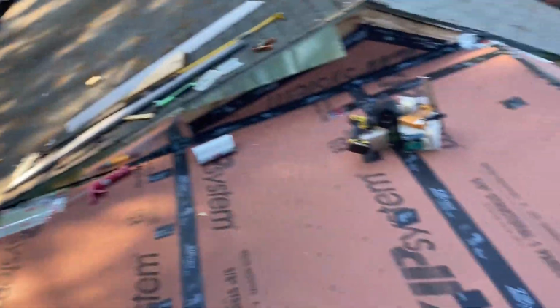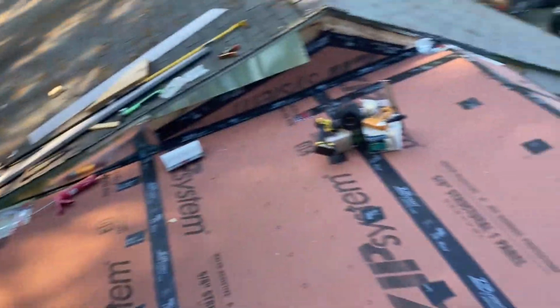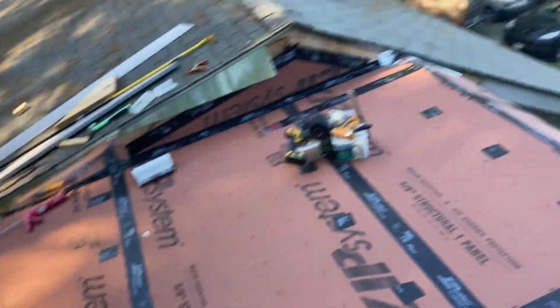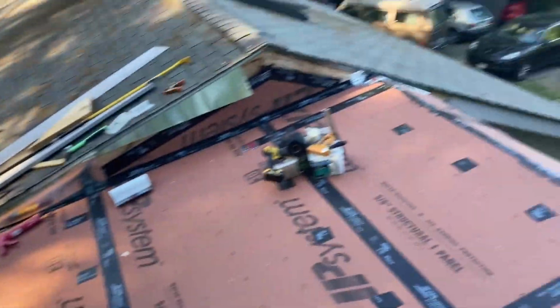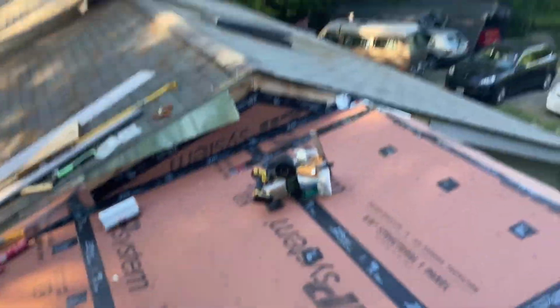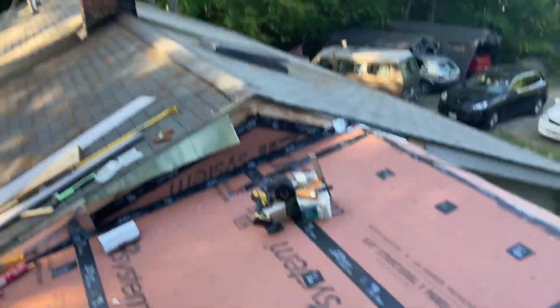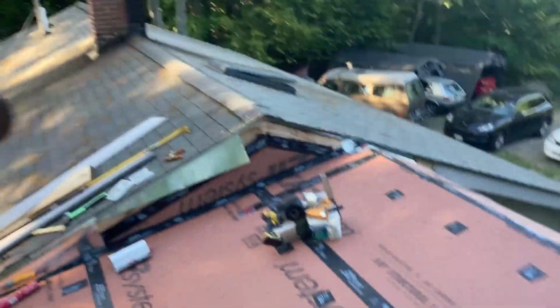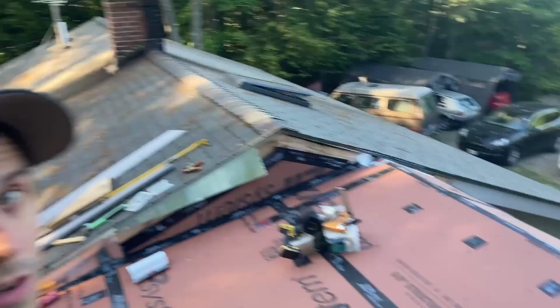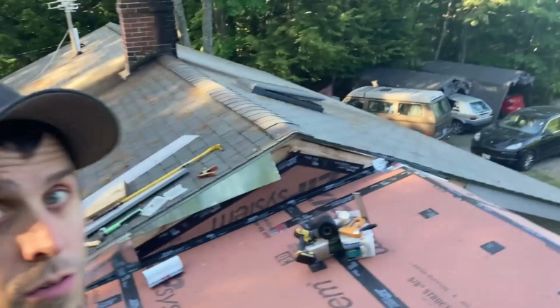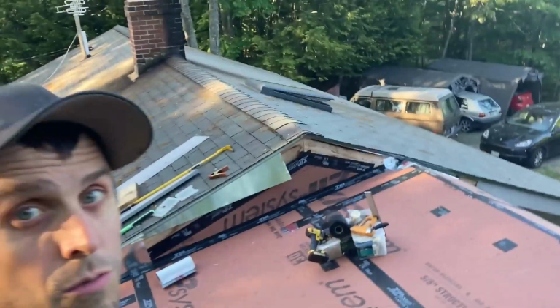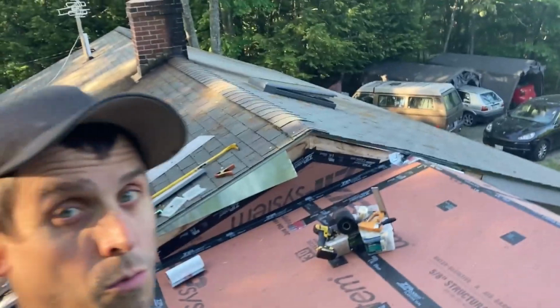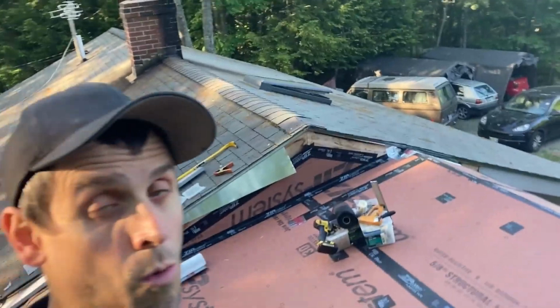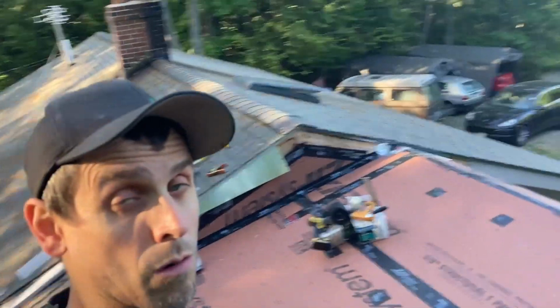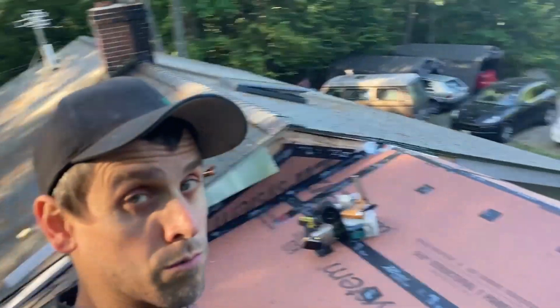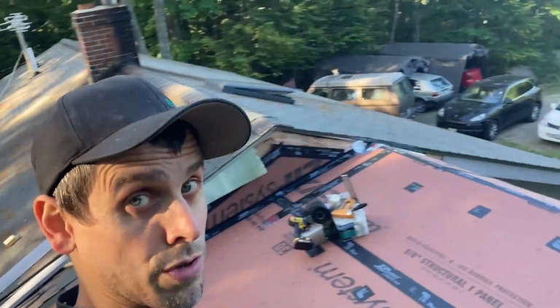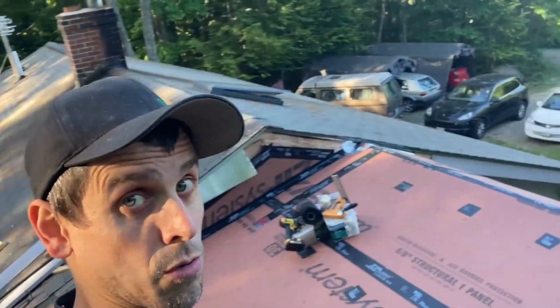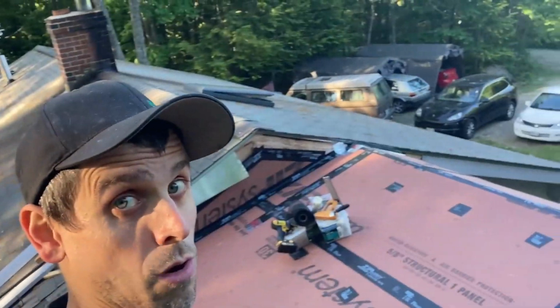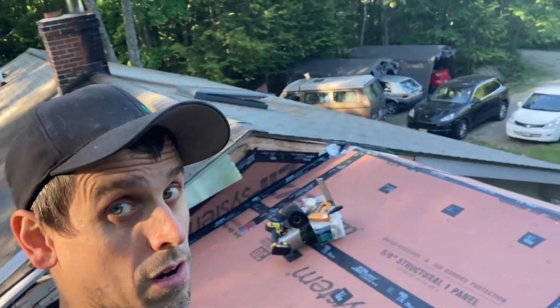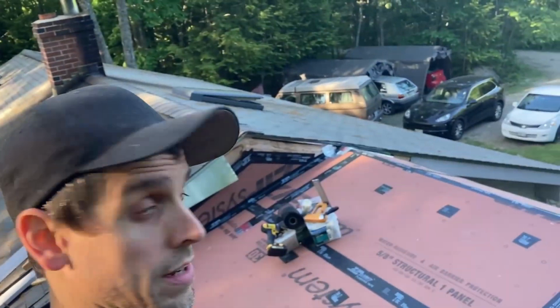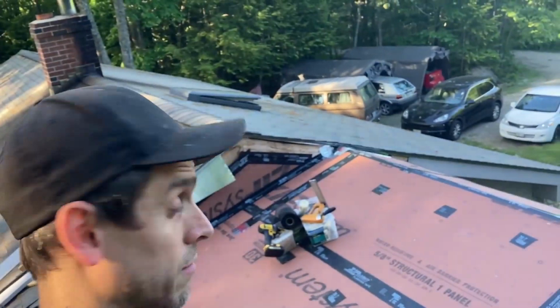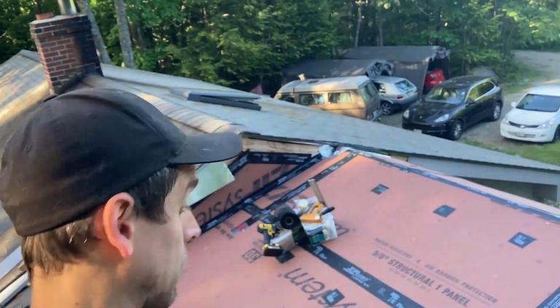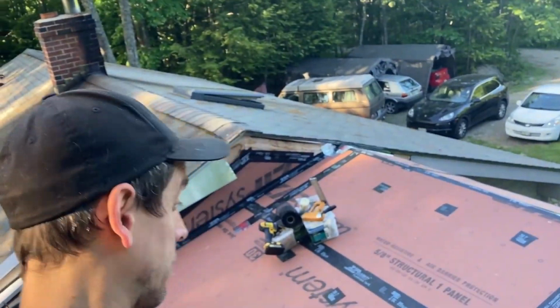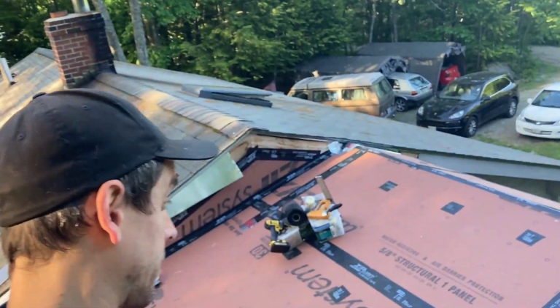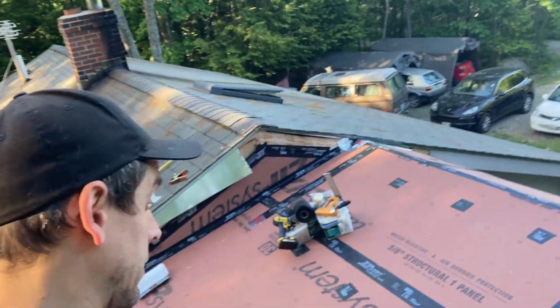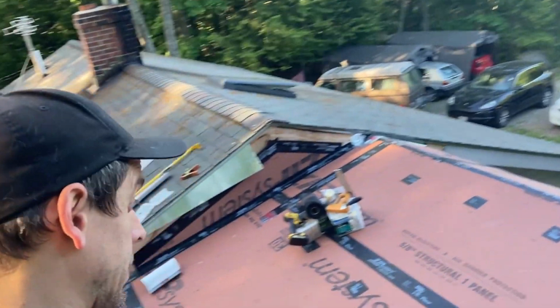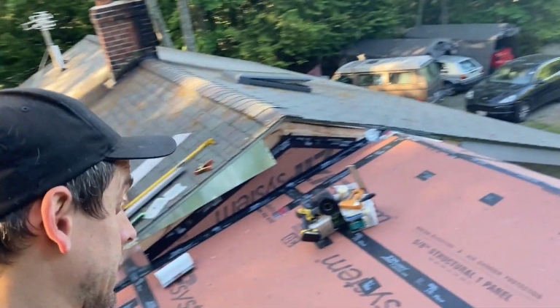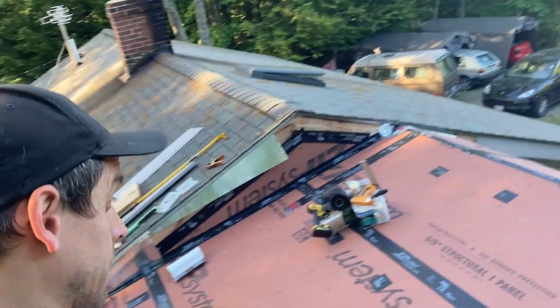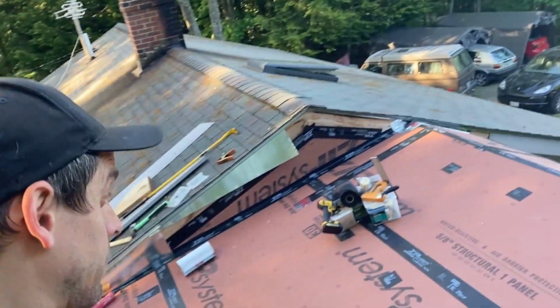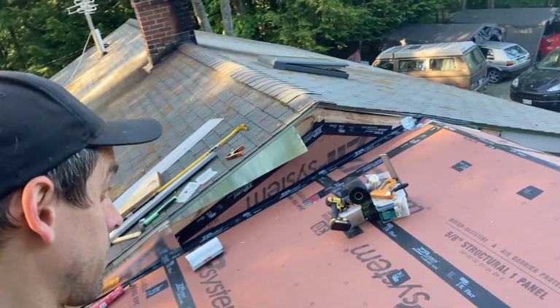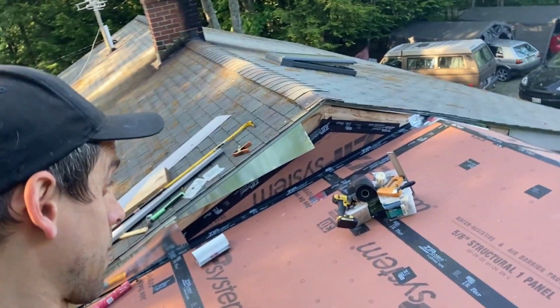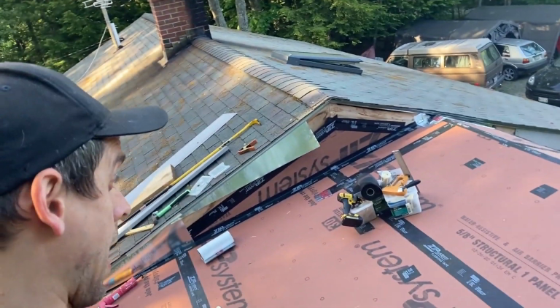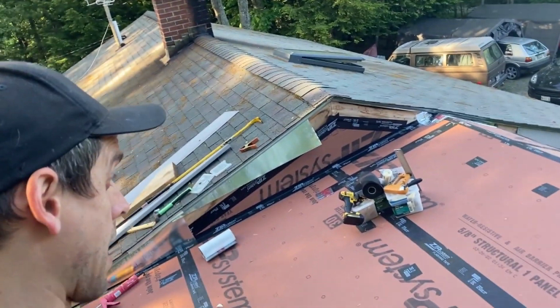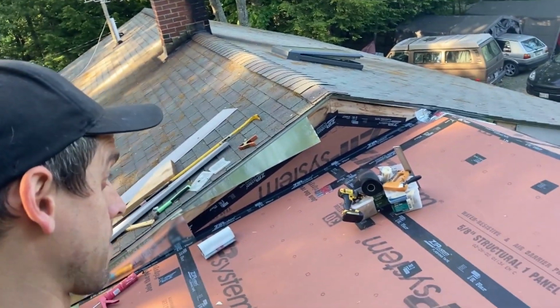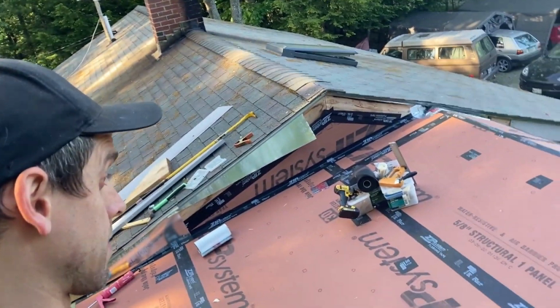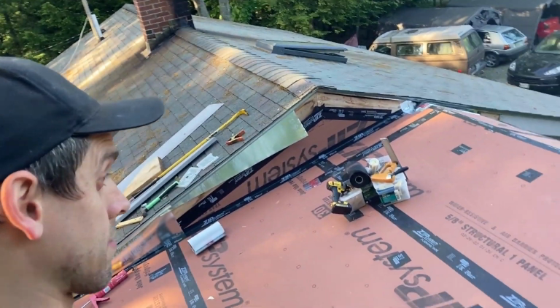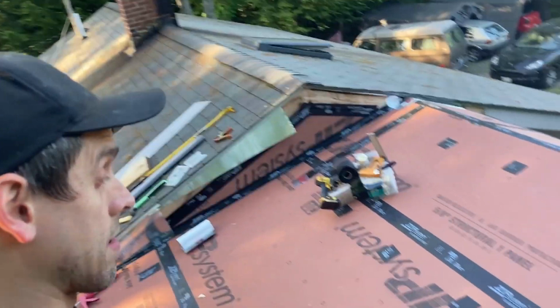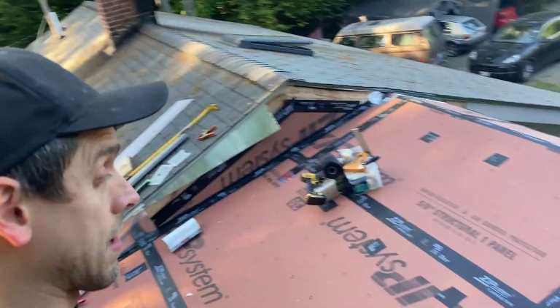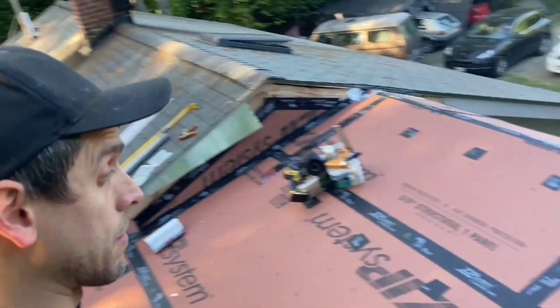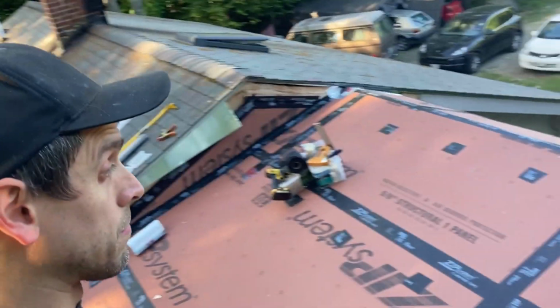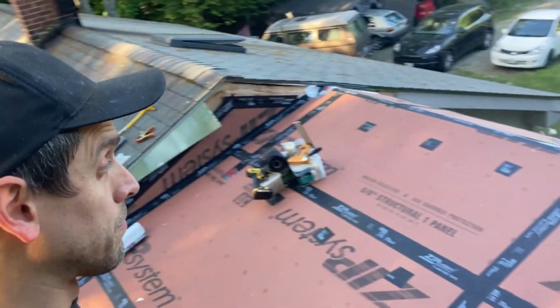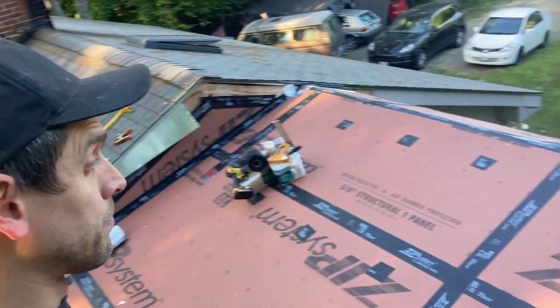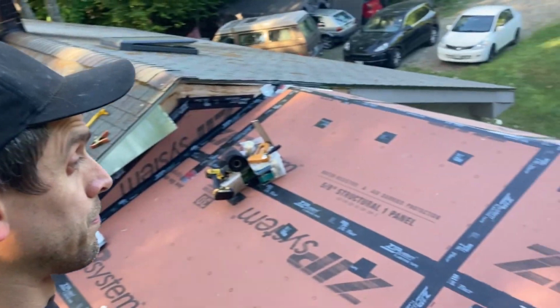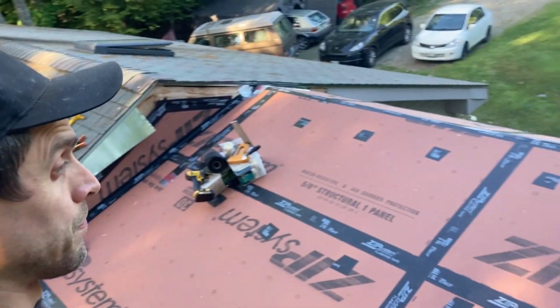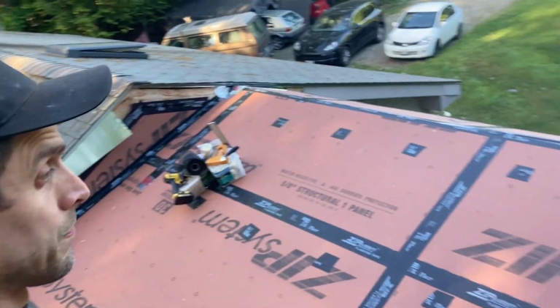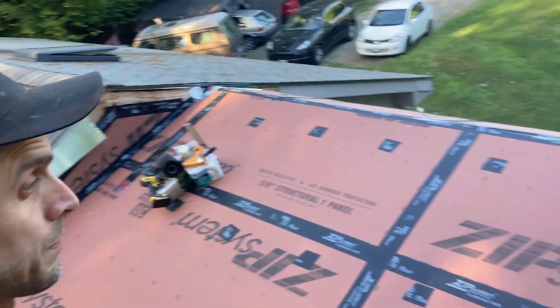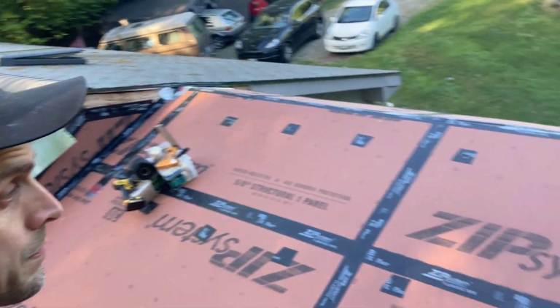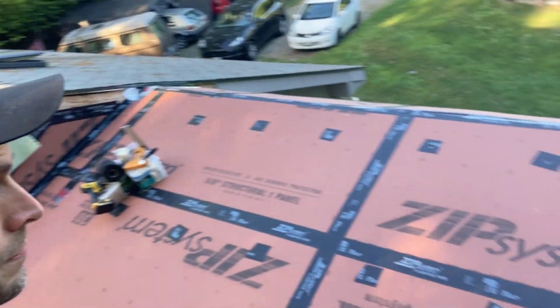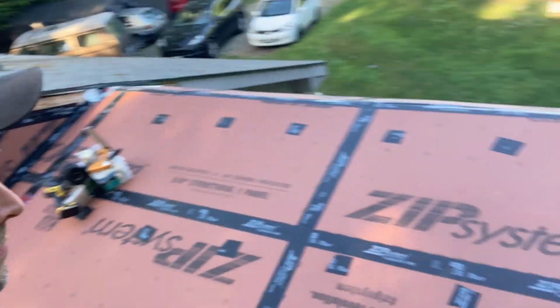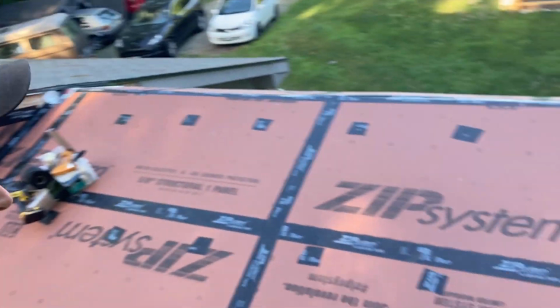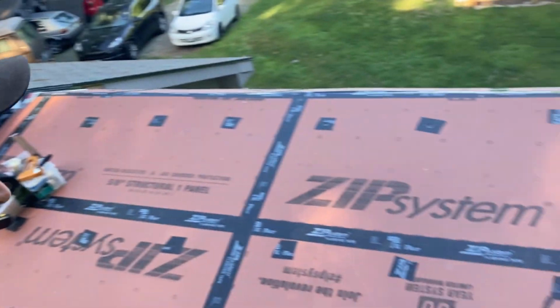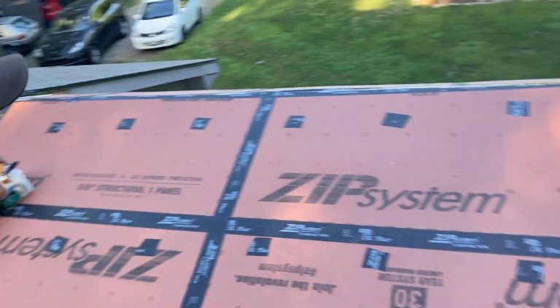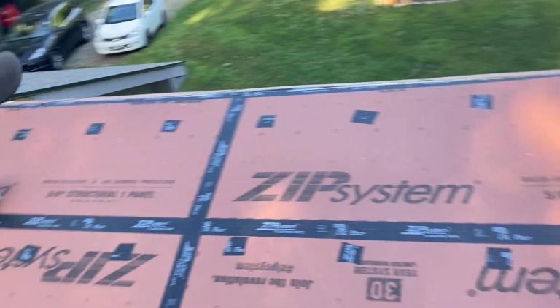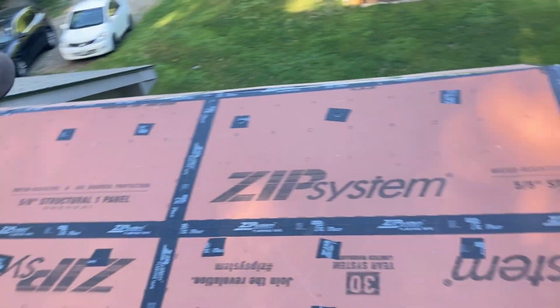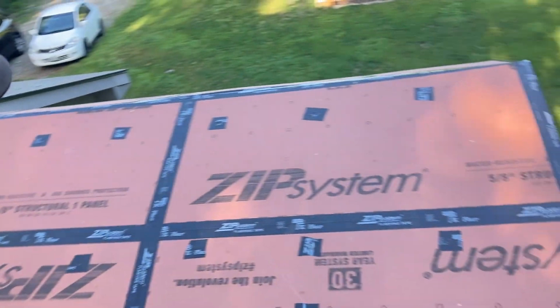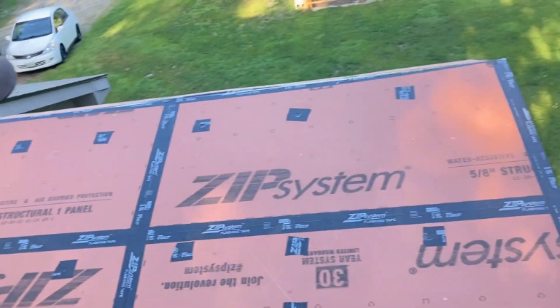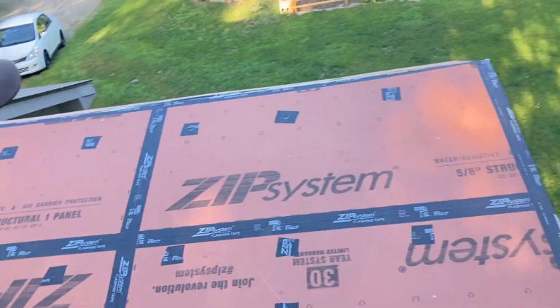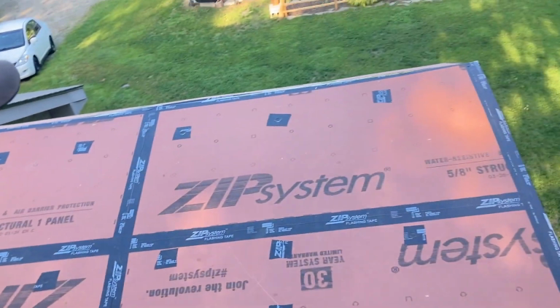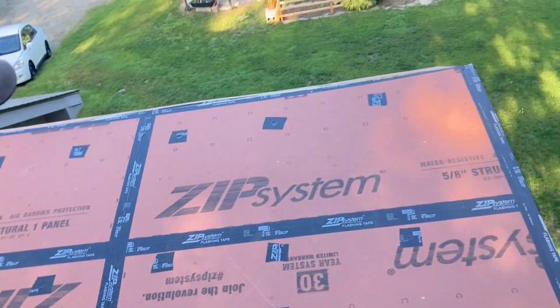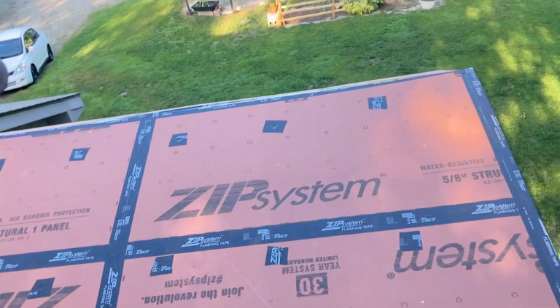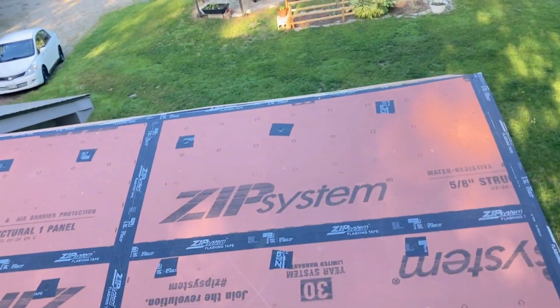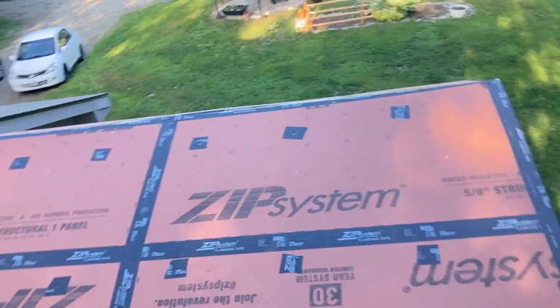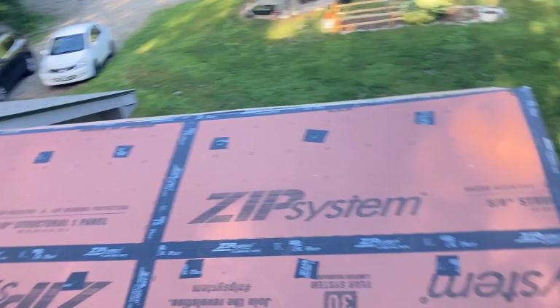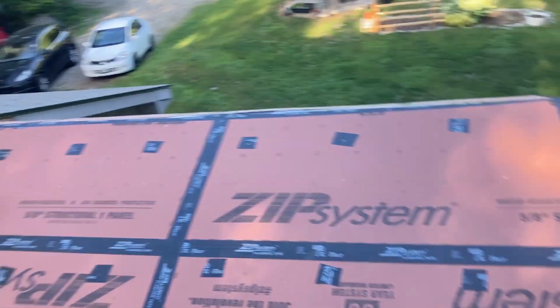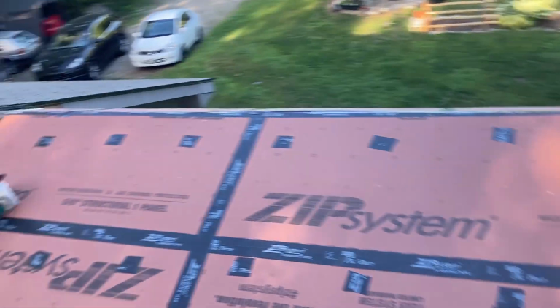It's a pretty watertight roof even as it is right now — looks pretty good.